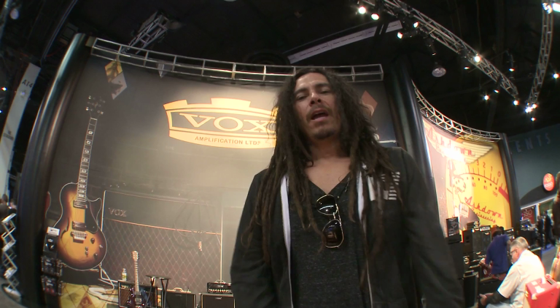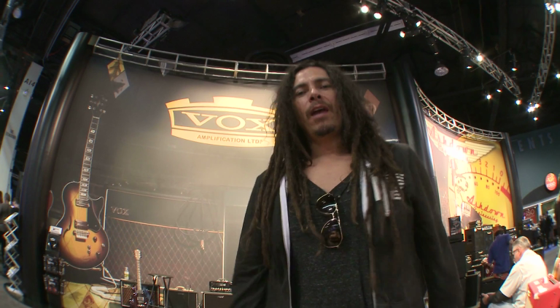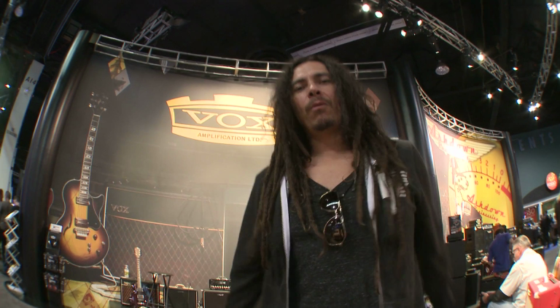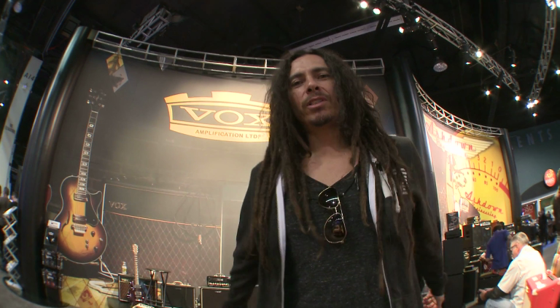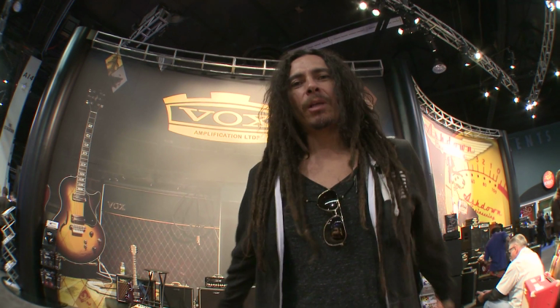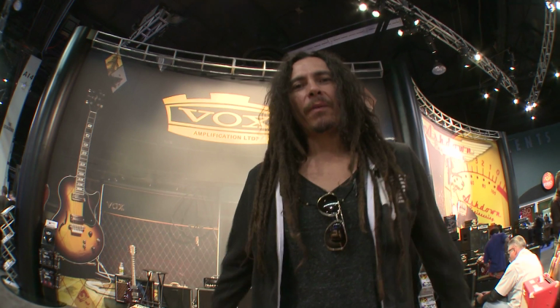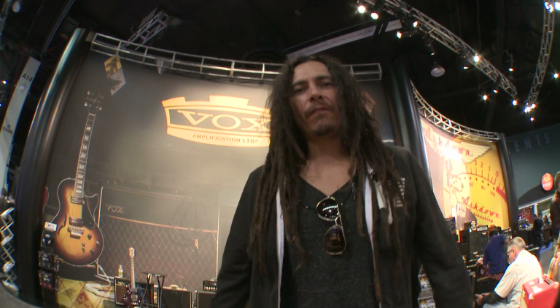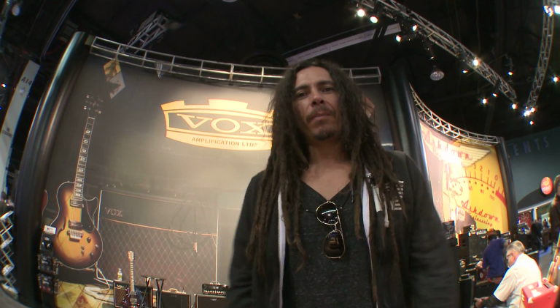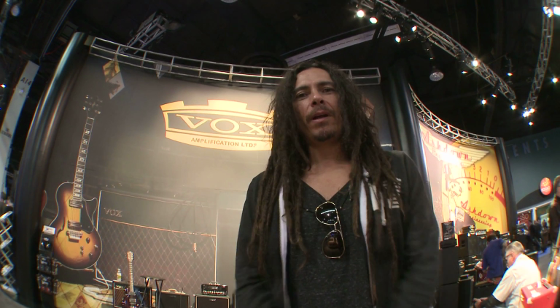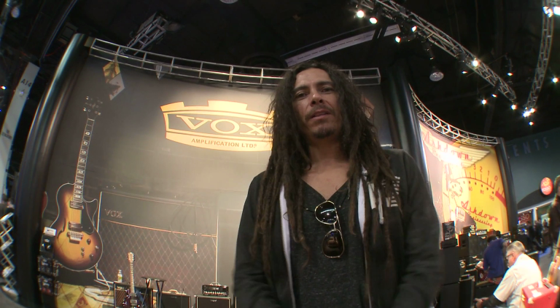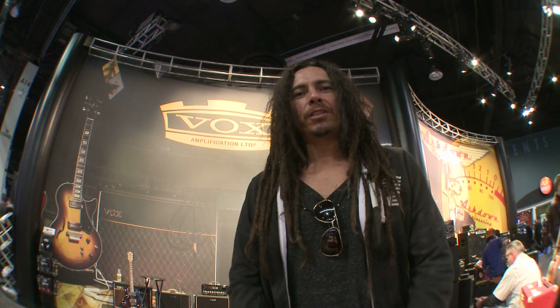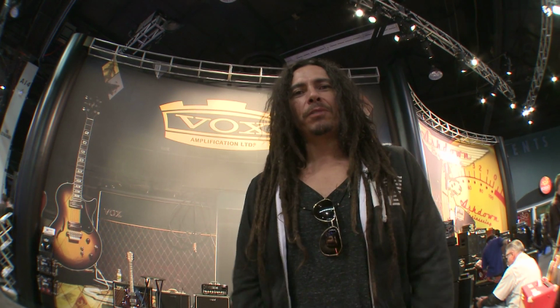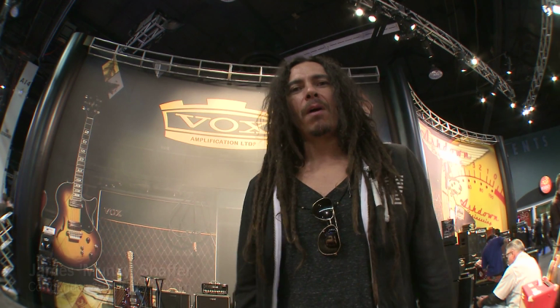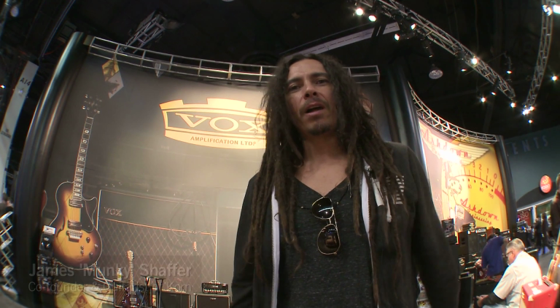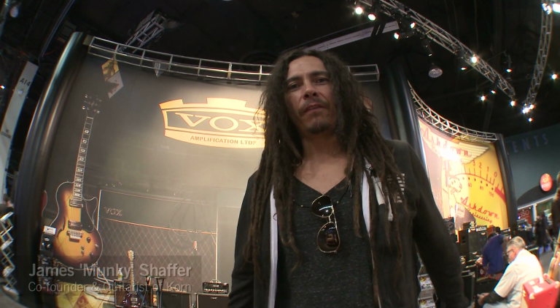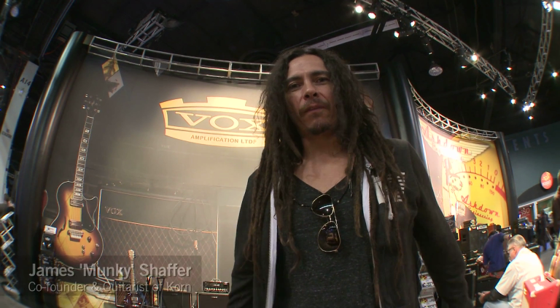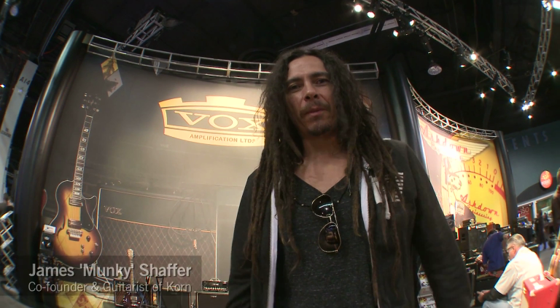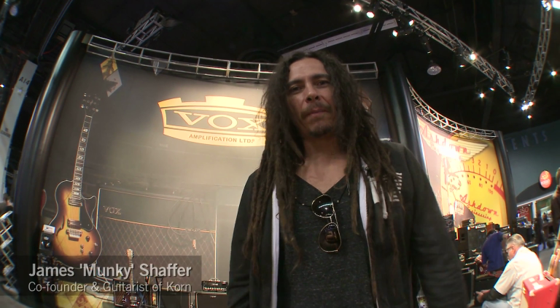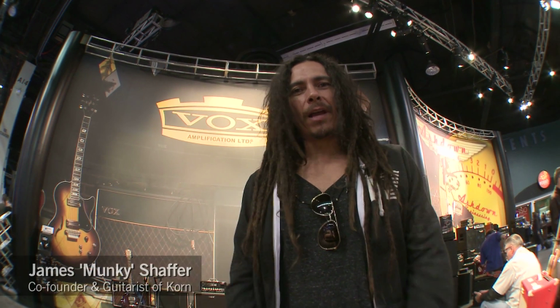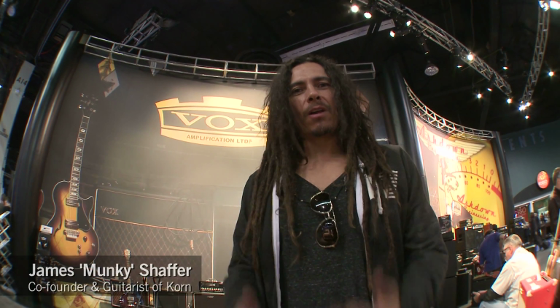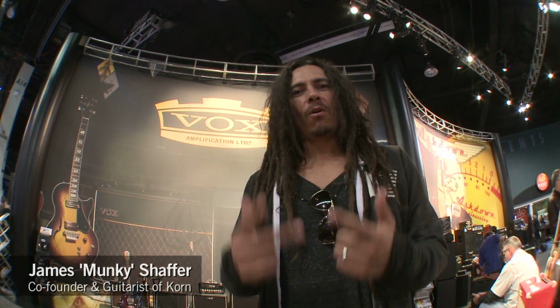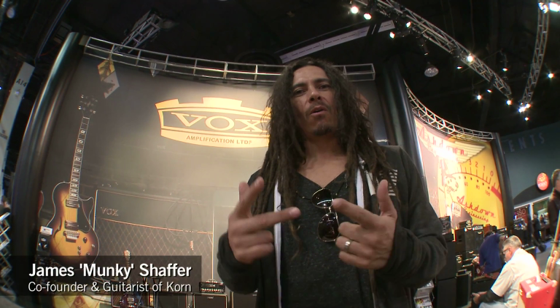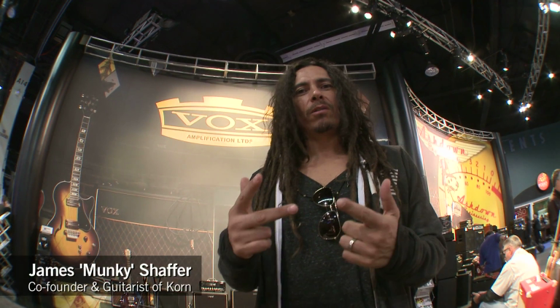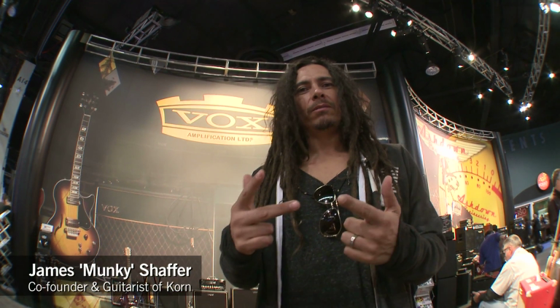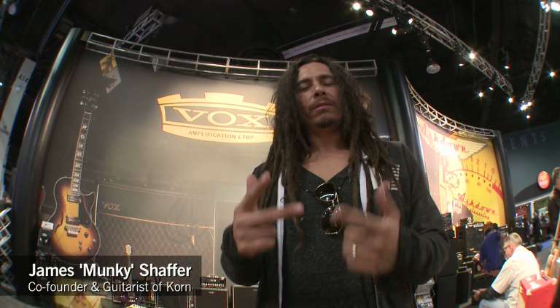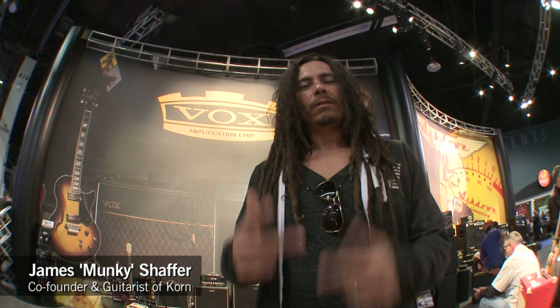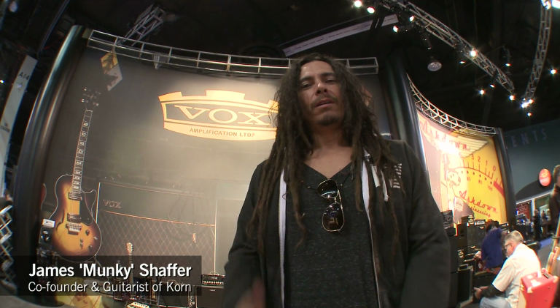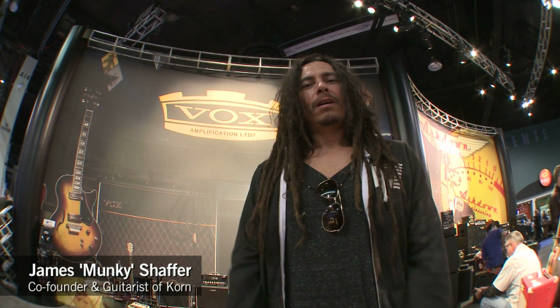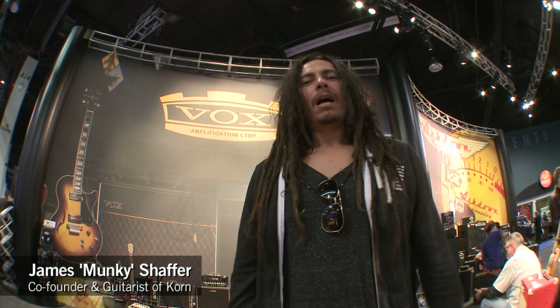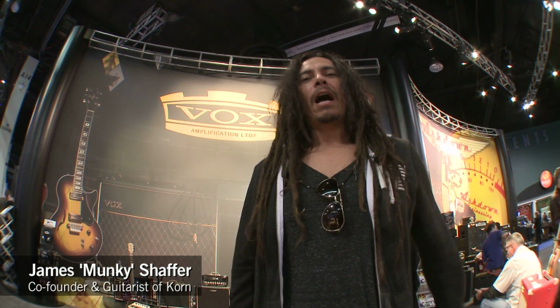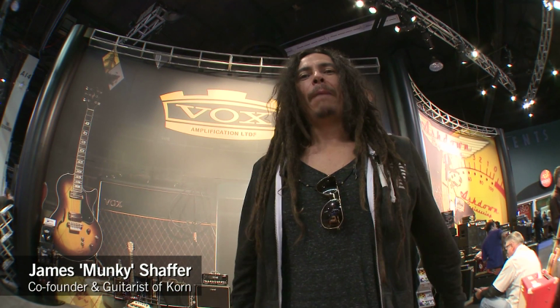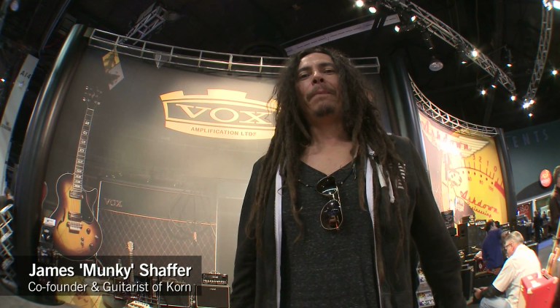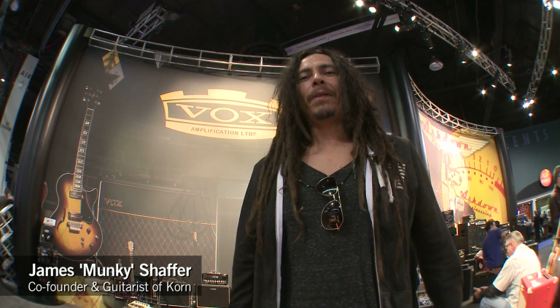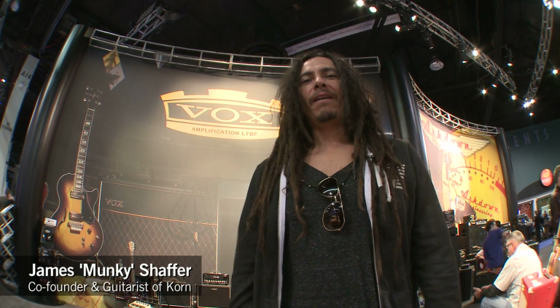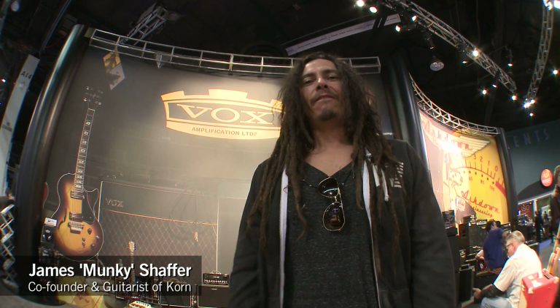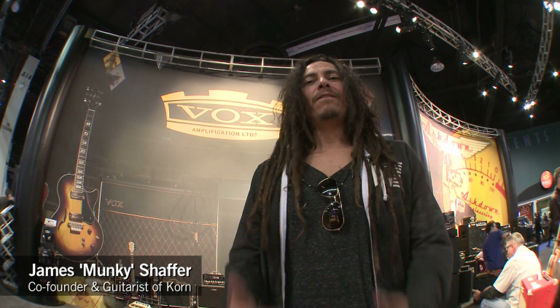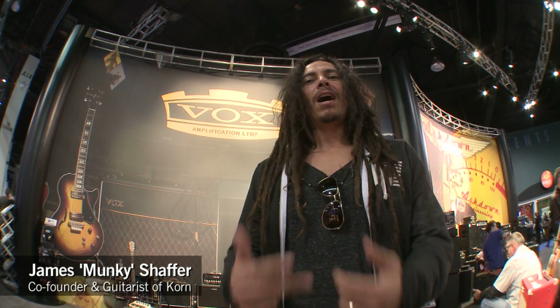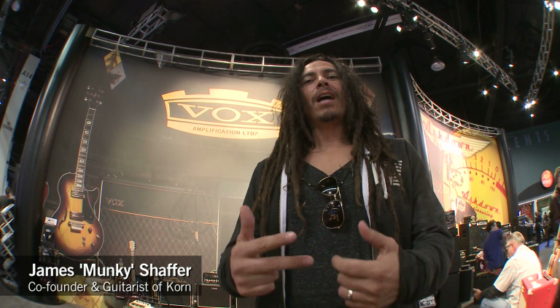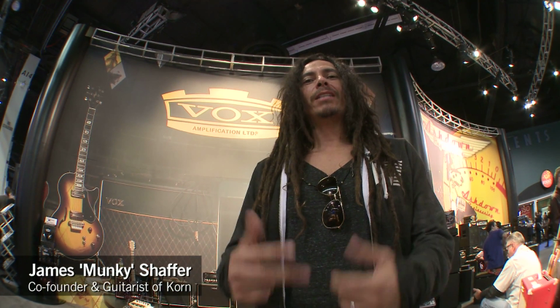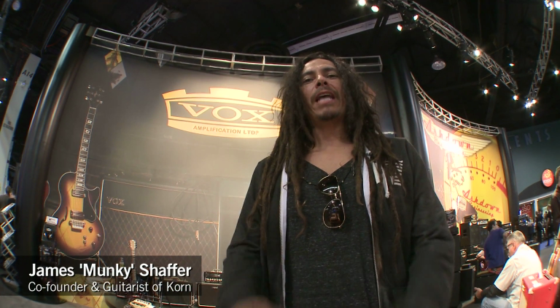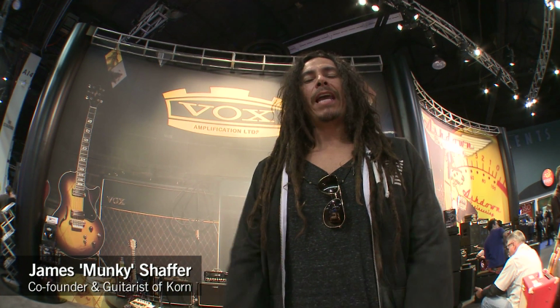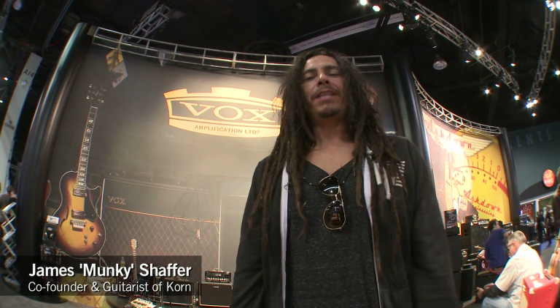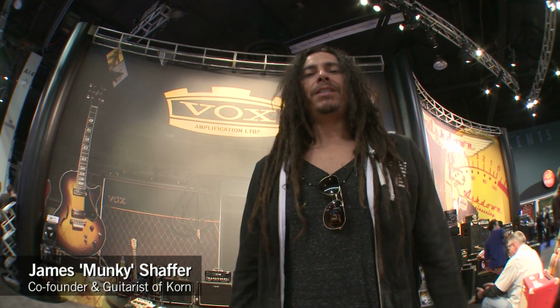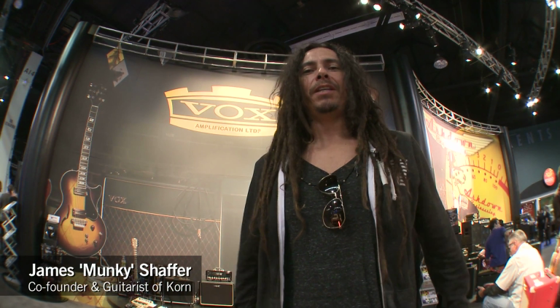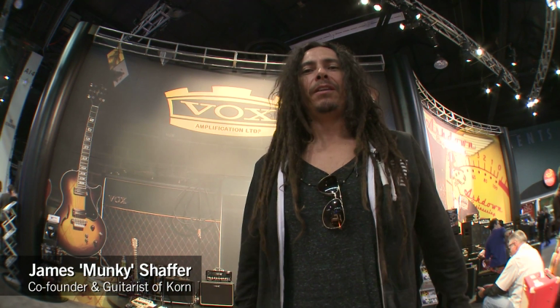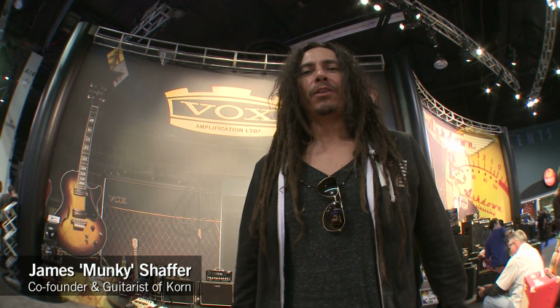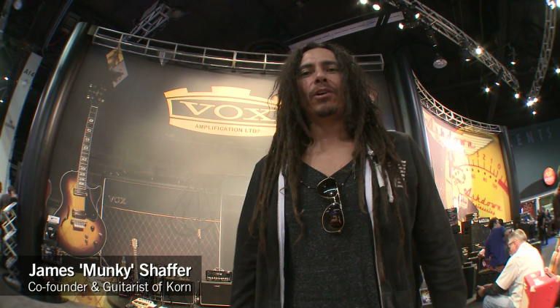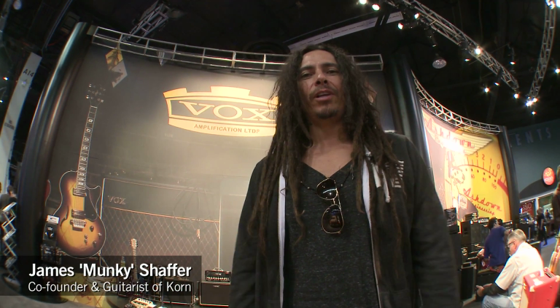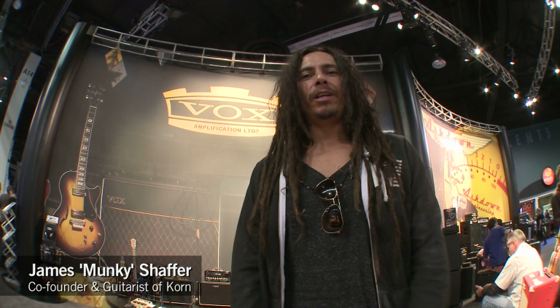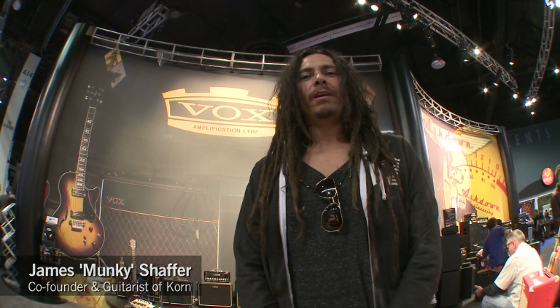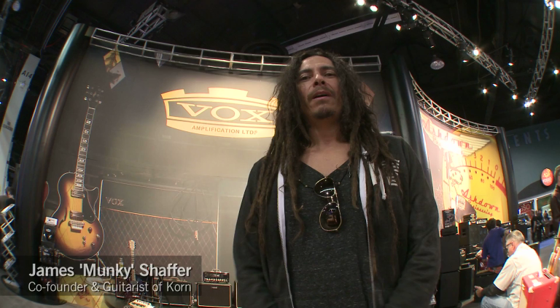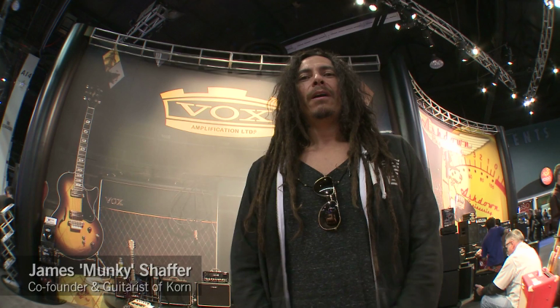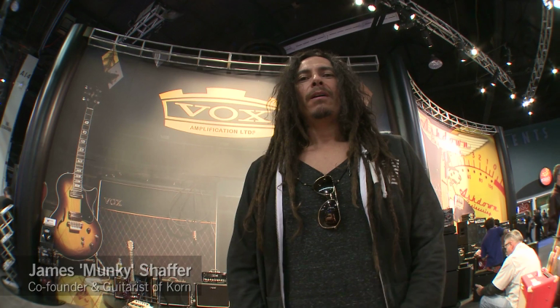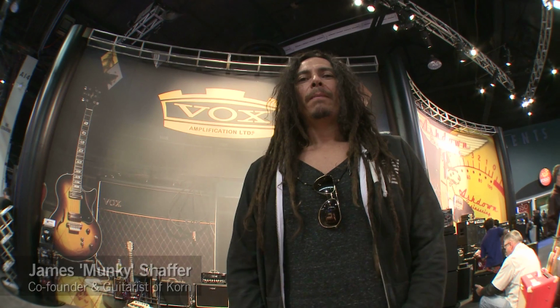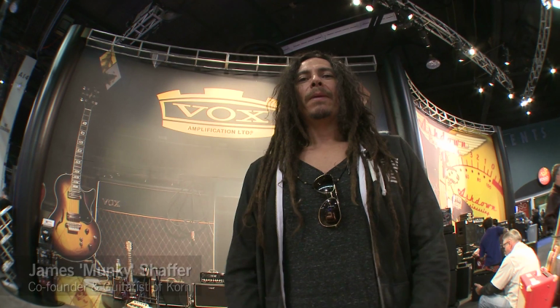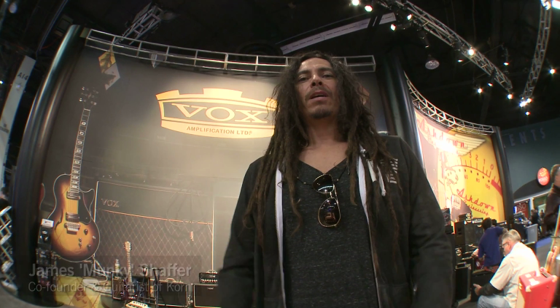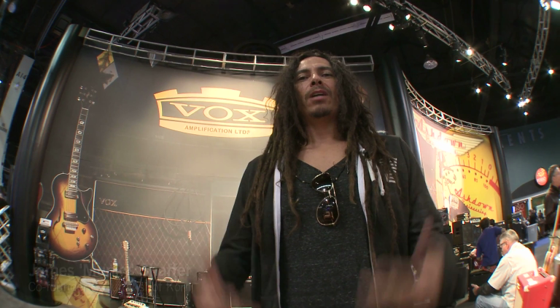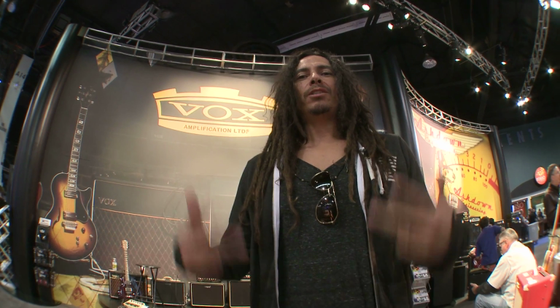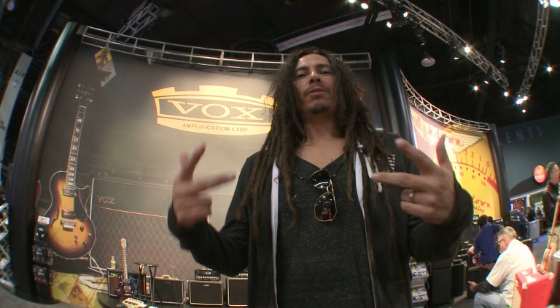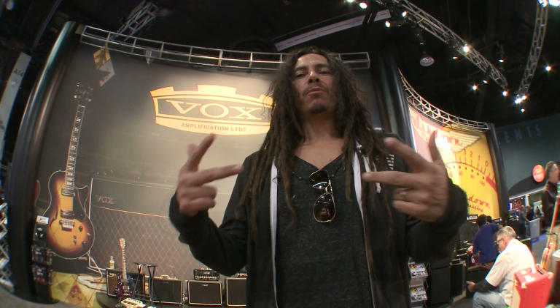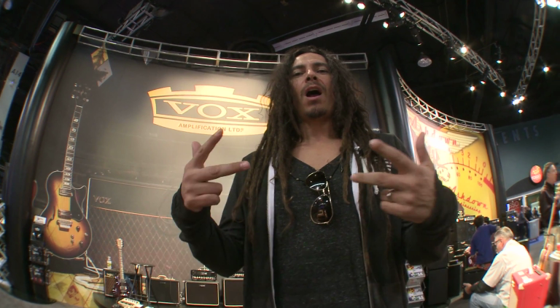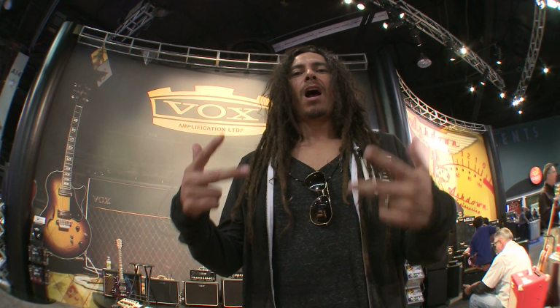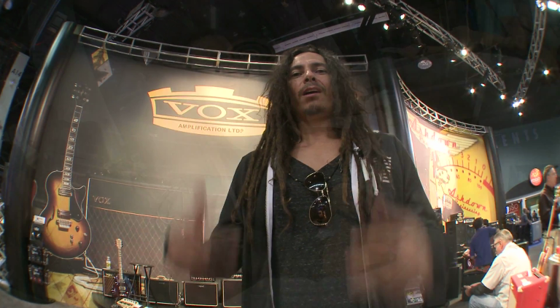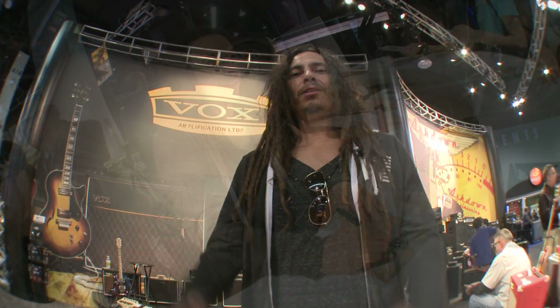Hey, what's up everybody? This is Monkey from the band Korn. I play a Vox AC30 because it rocks.